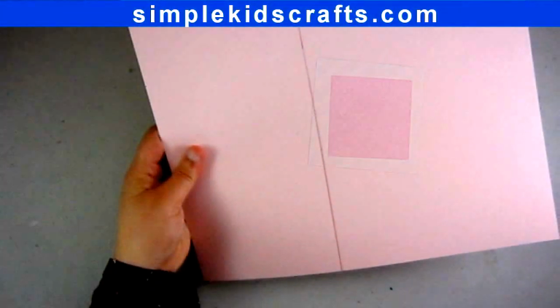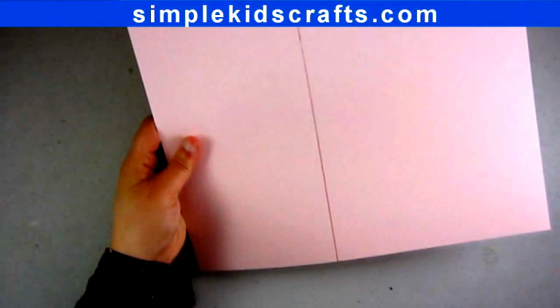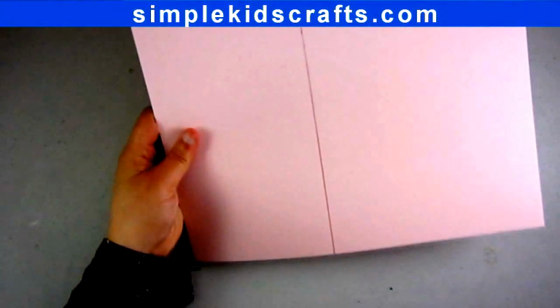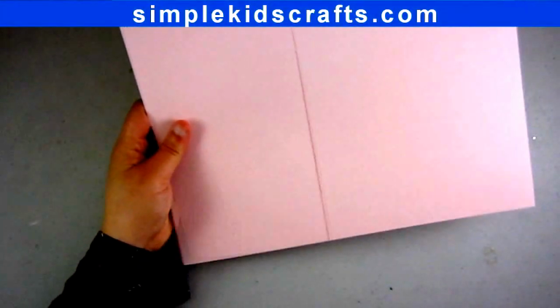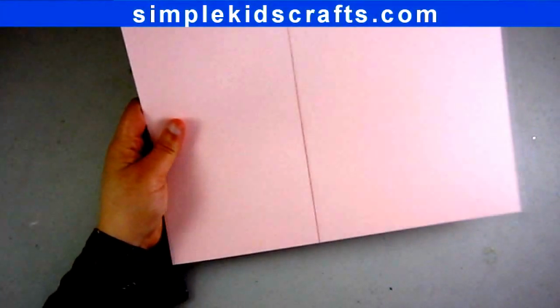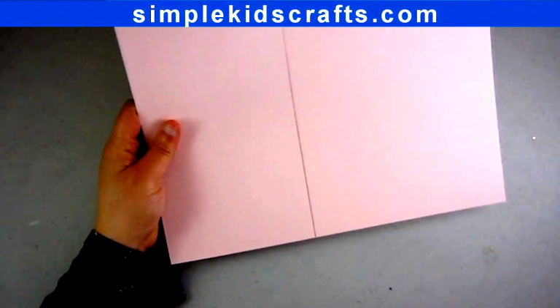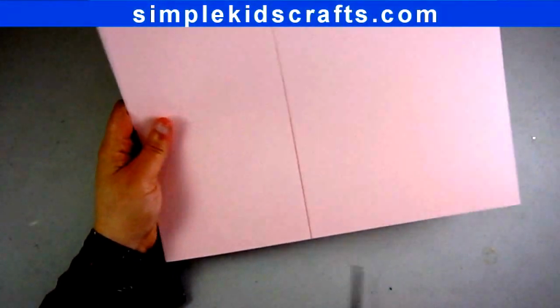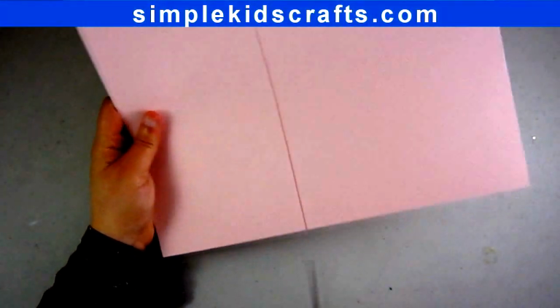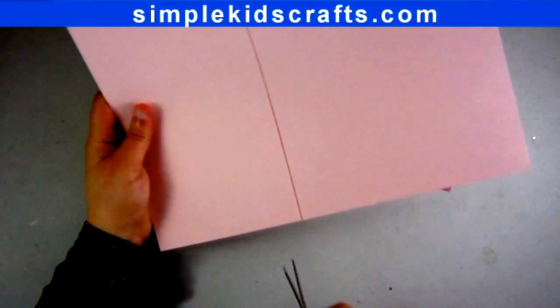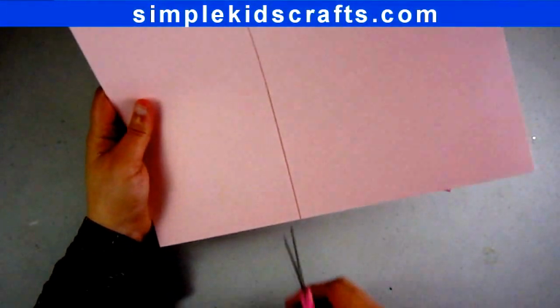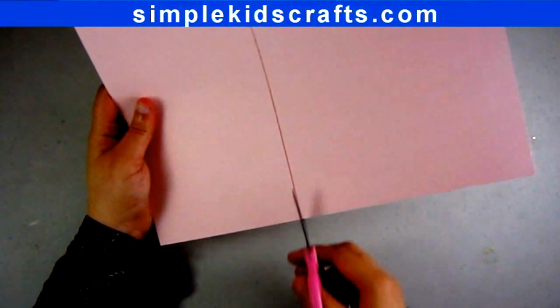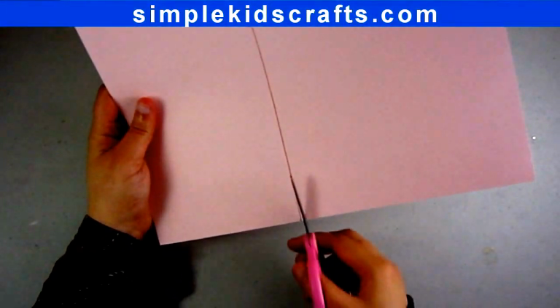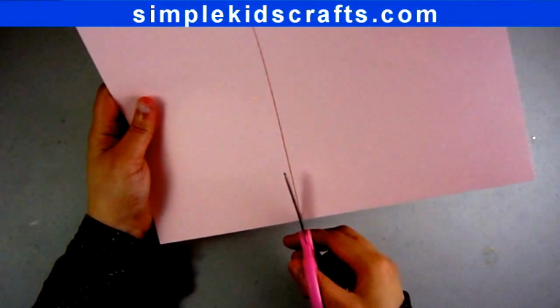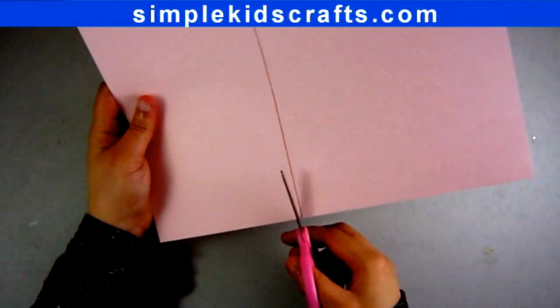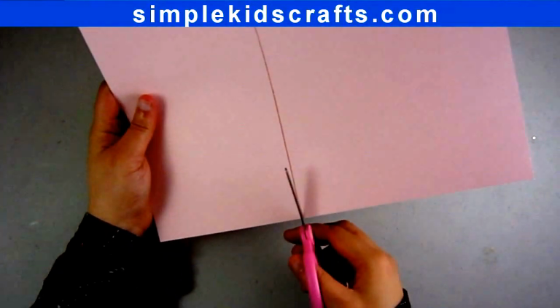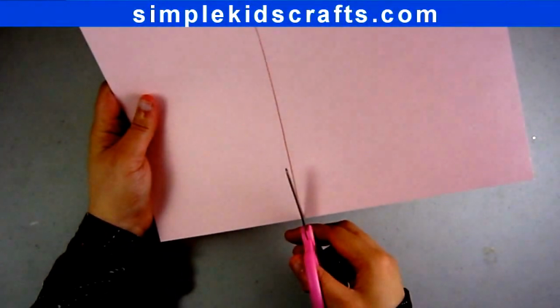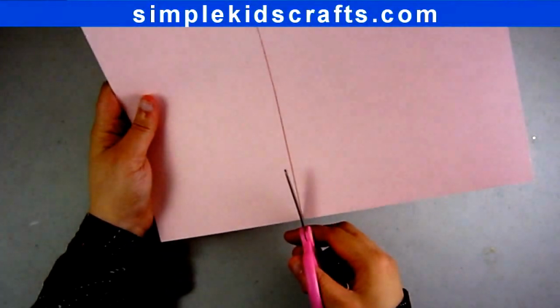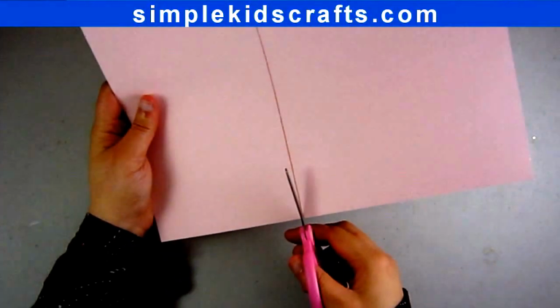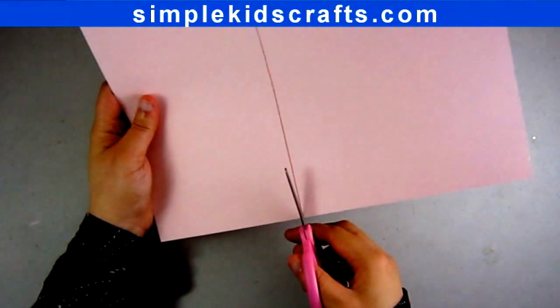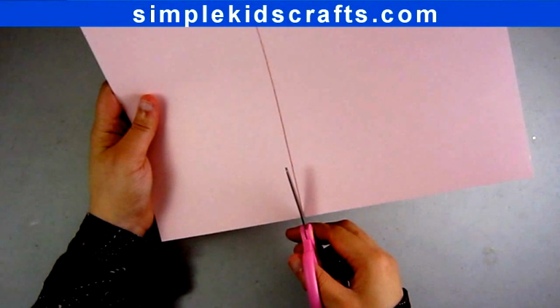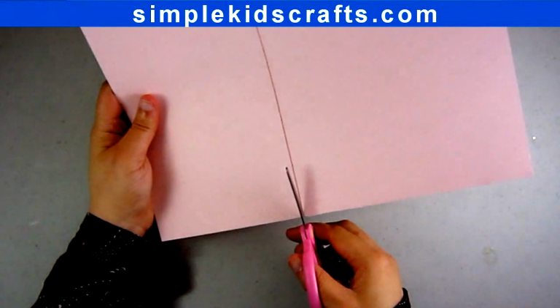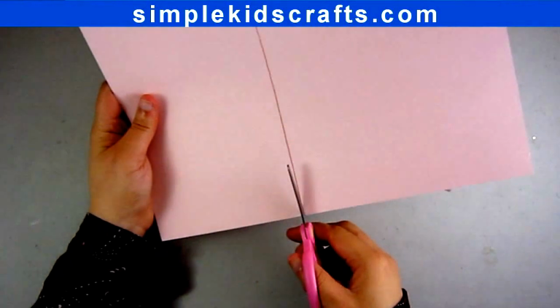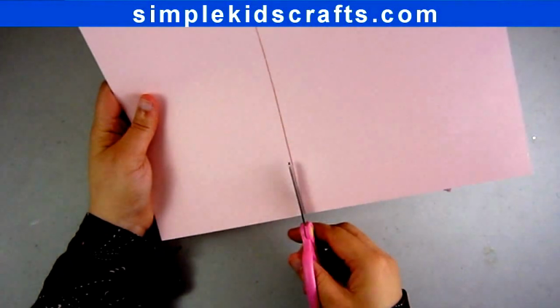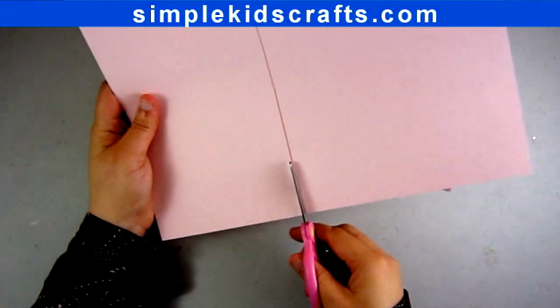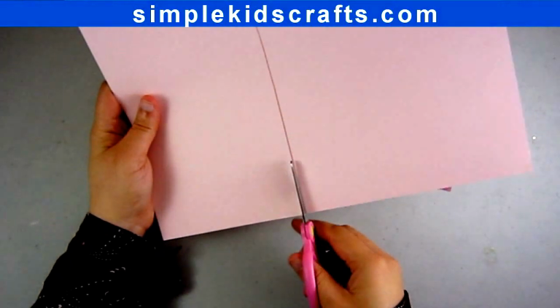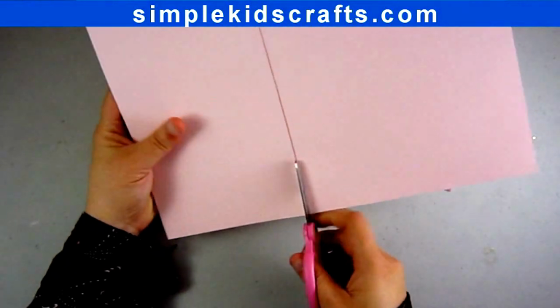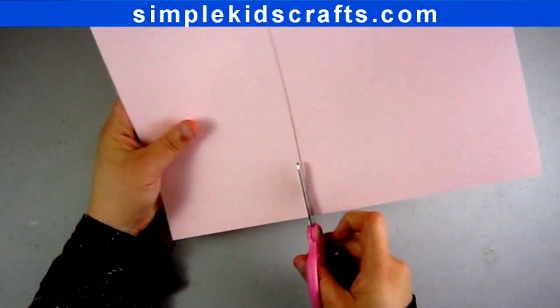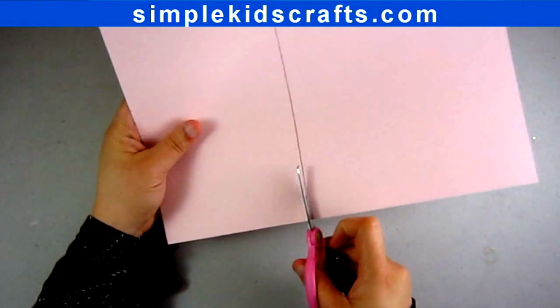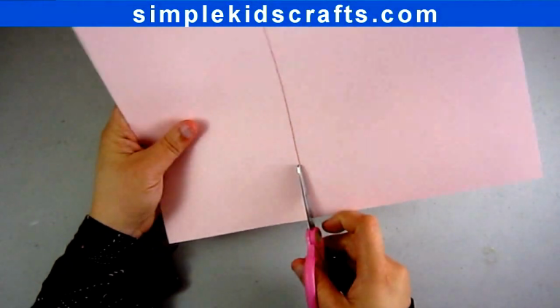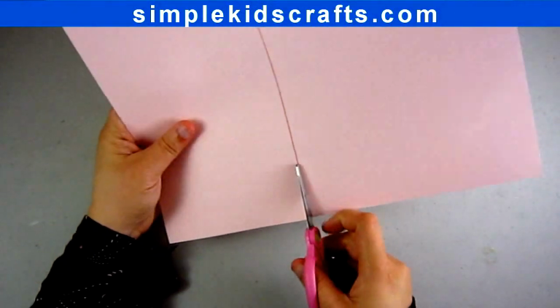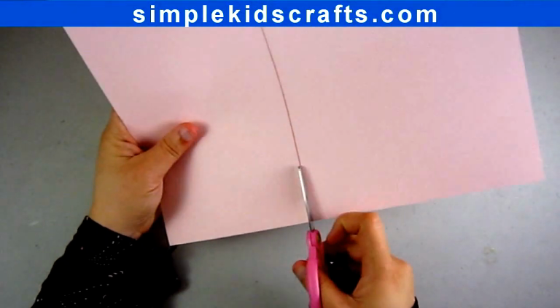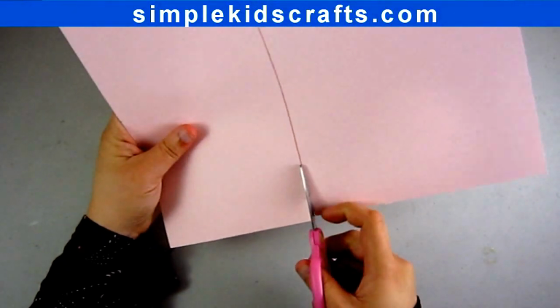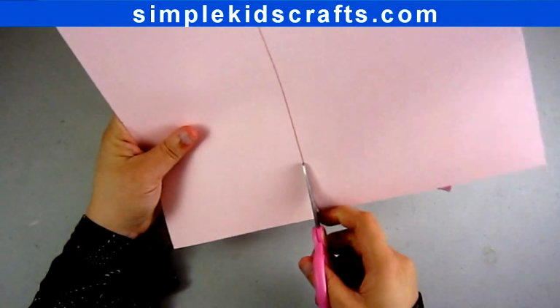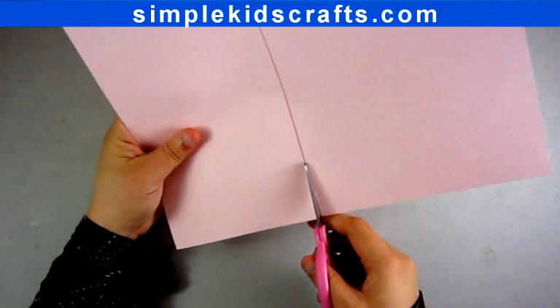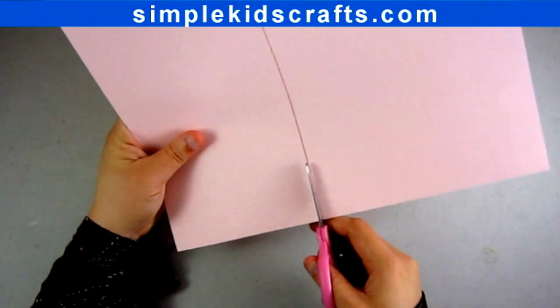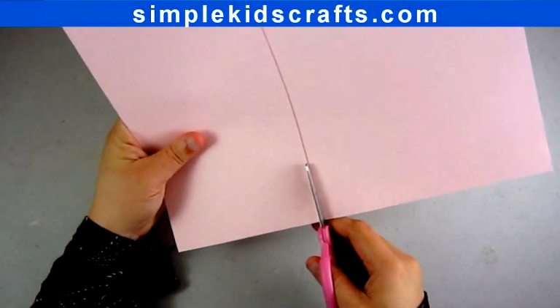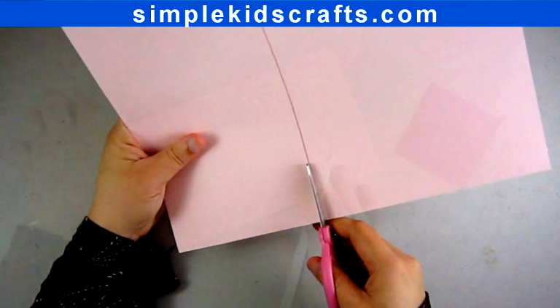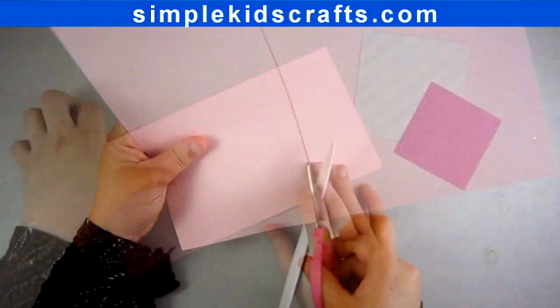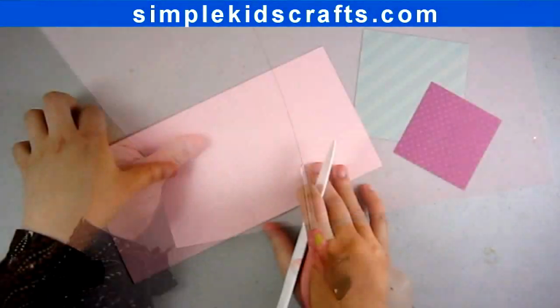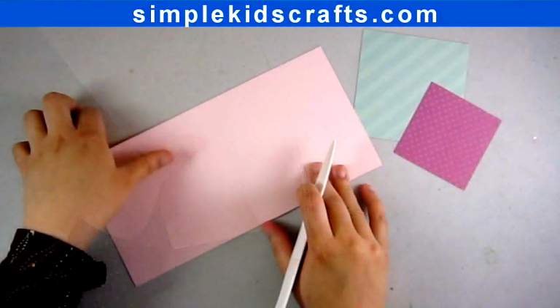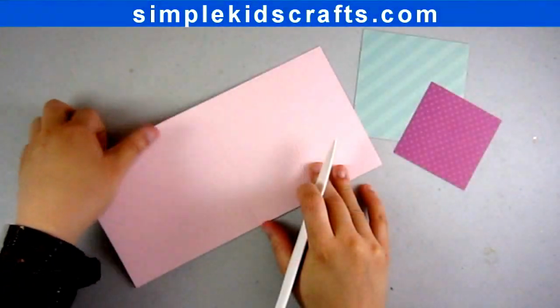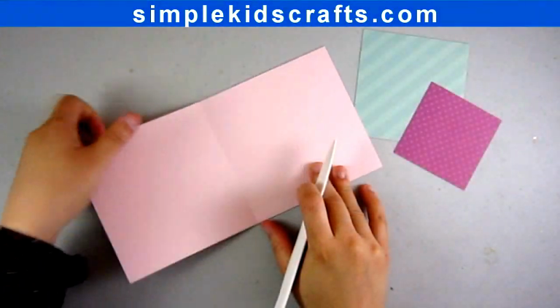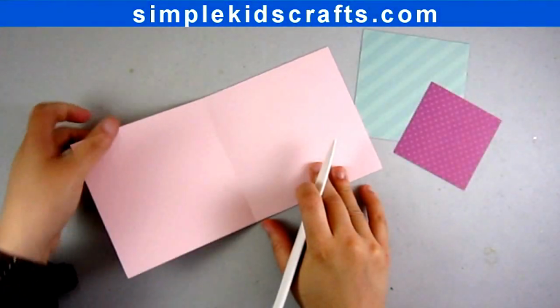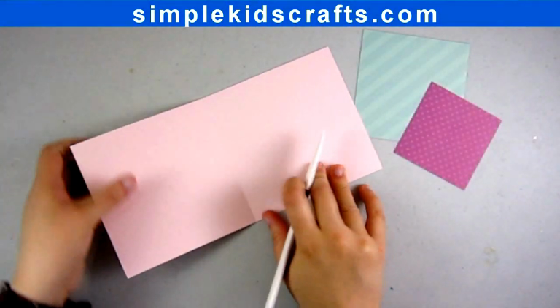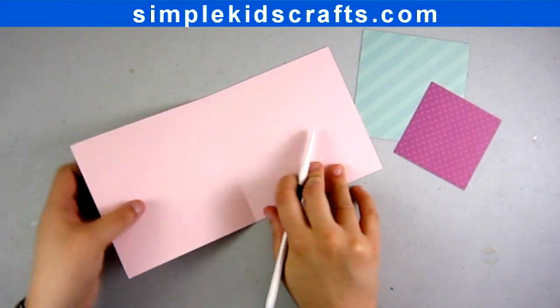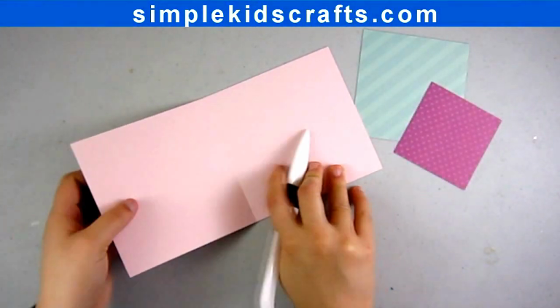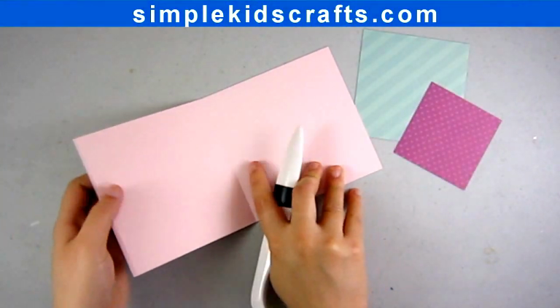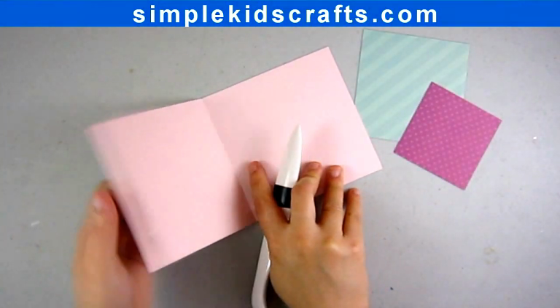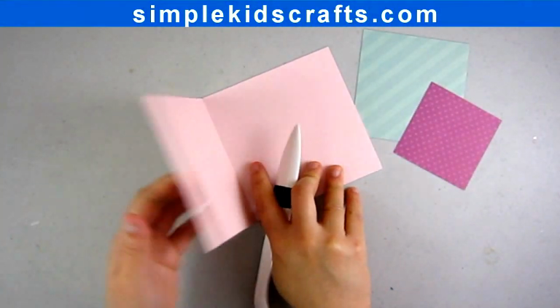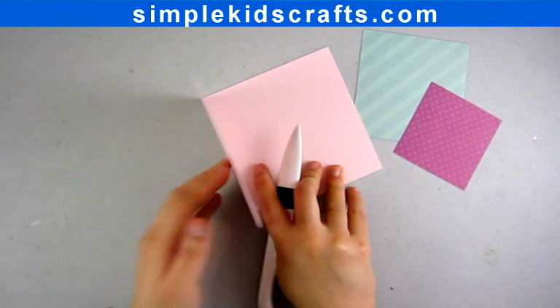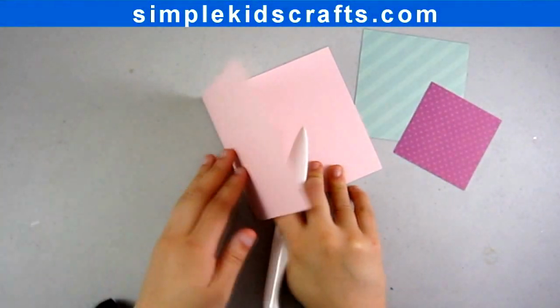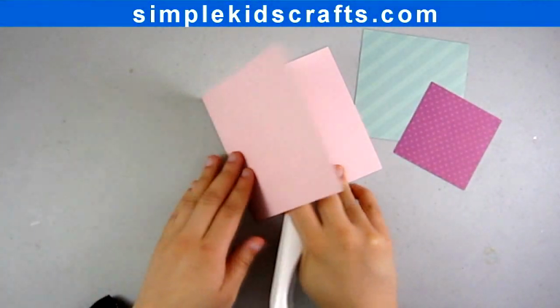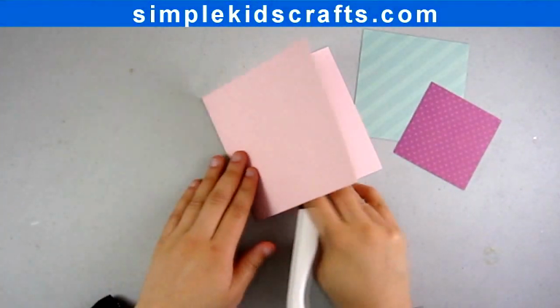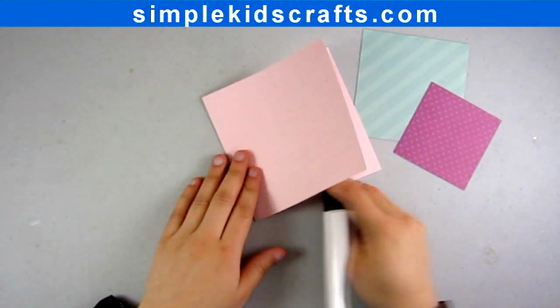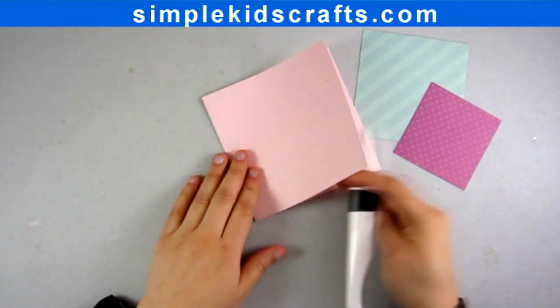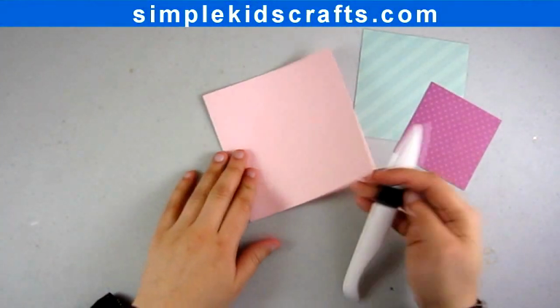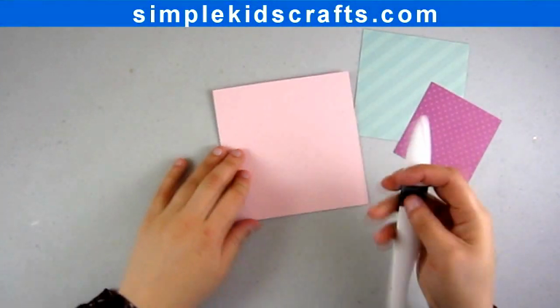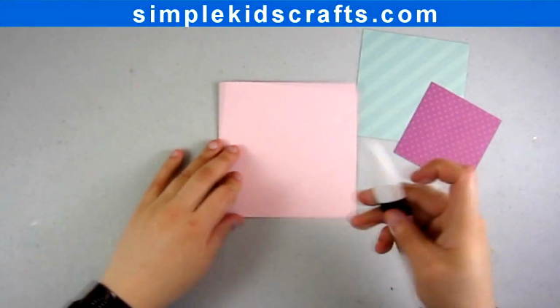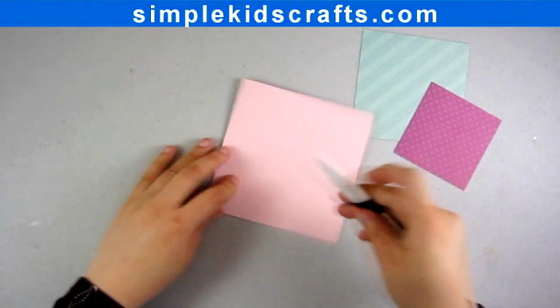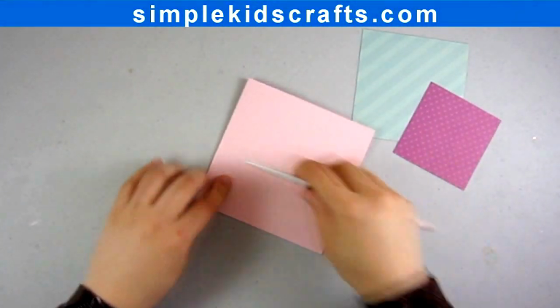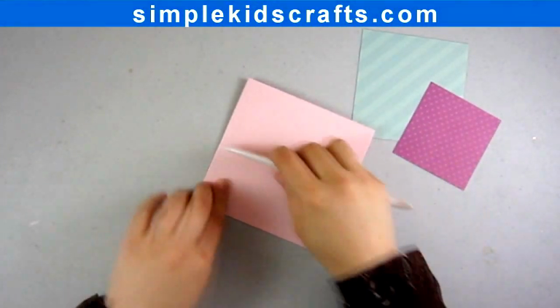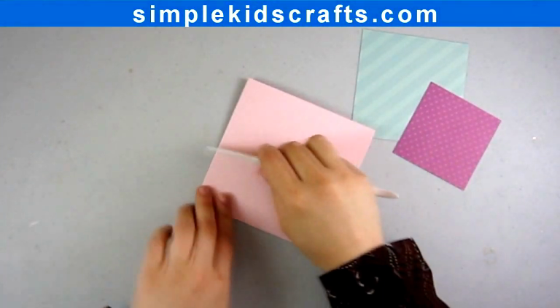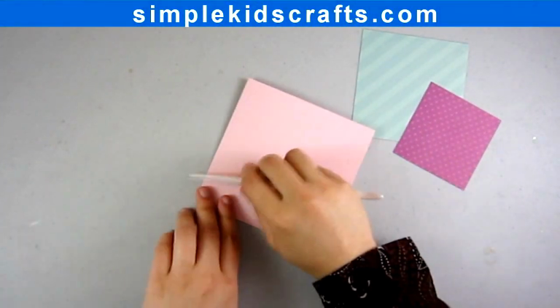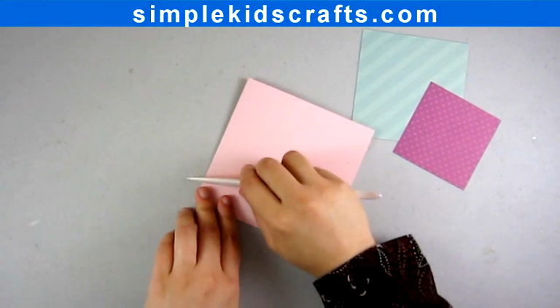Step 3: Mark and cut a 5x10 inch piece of cardstock, folding it in half to make the body of the card.